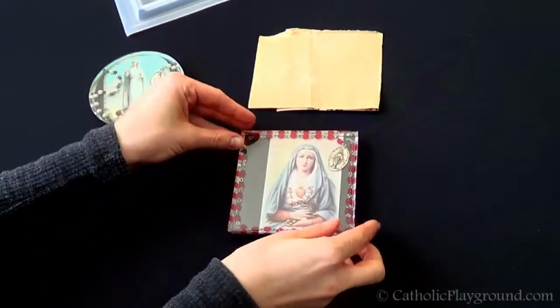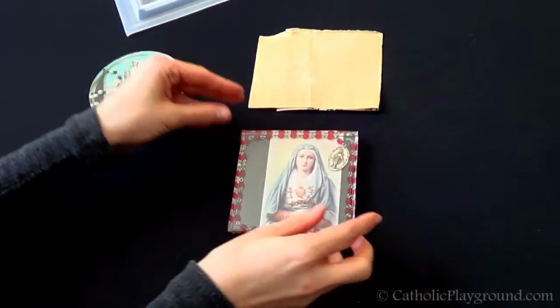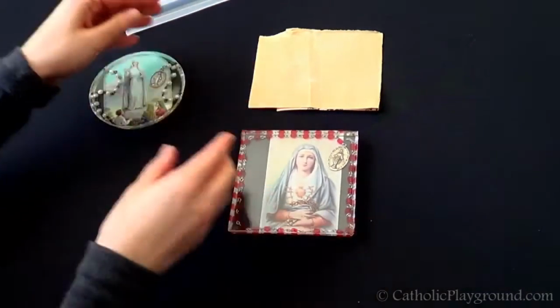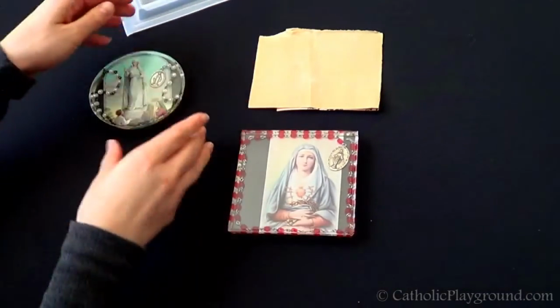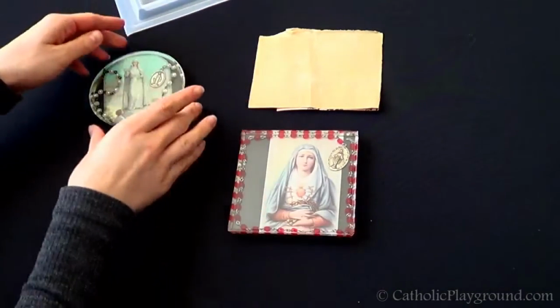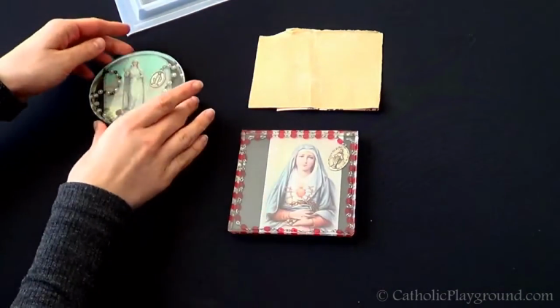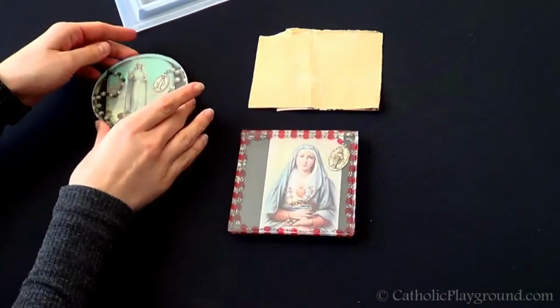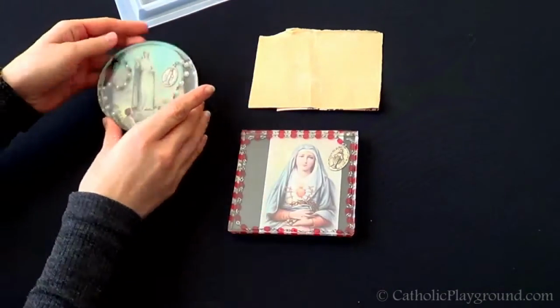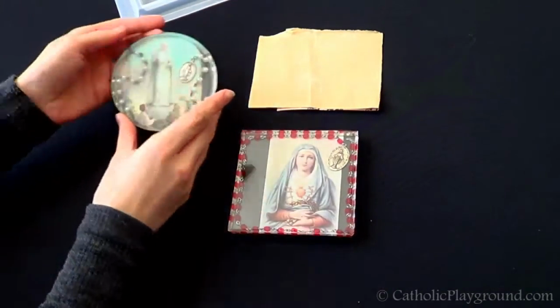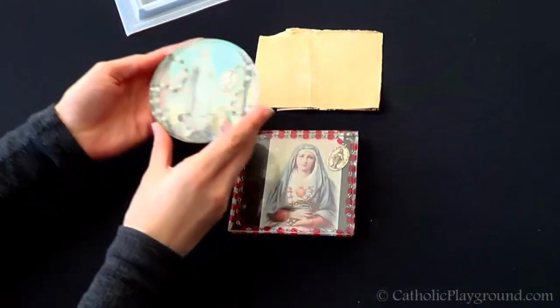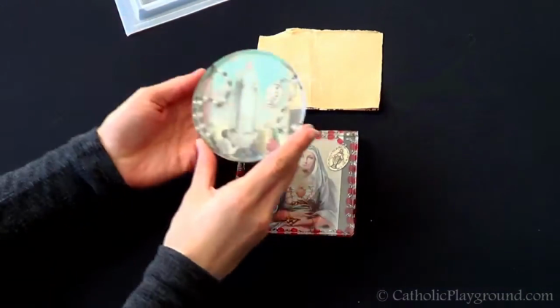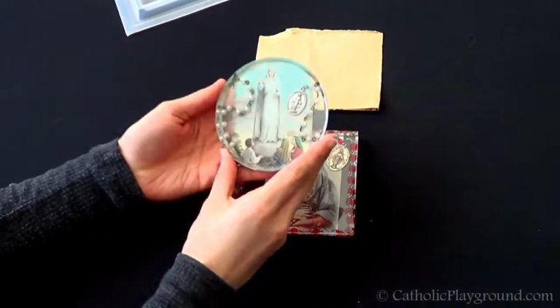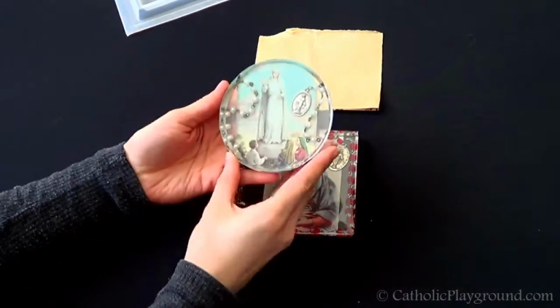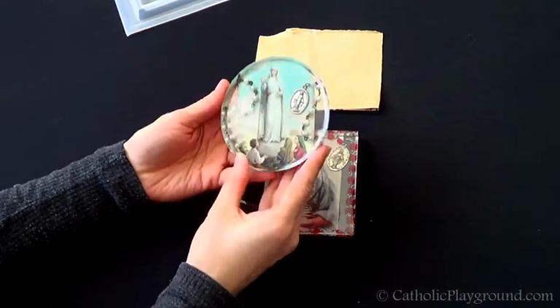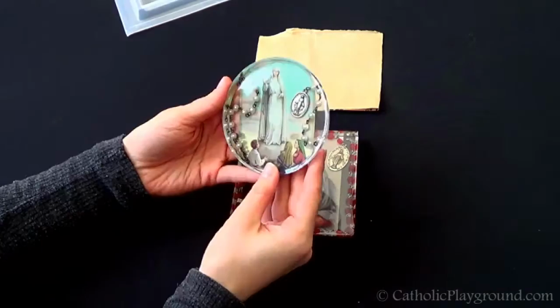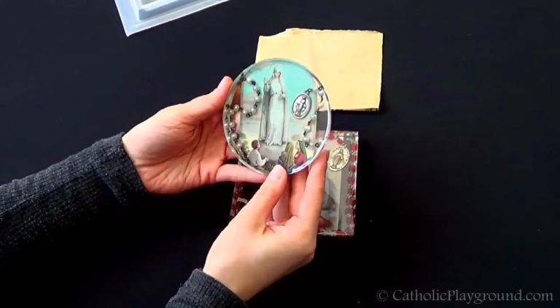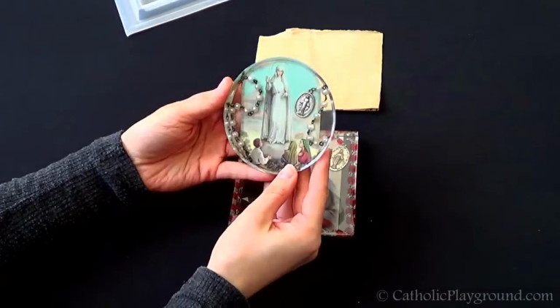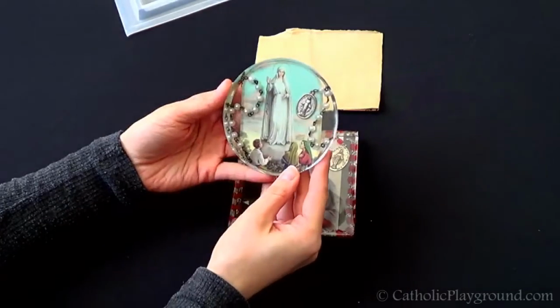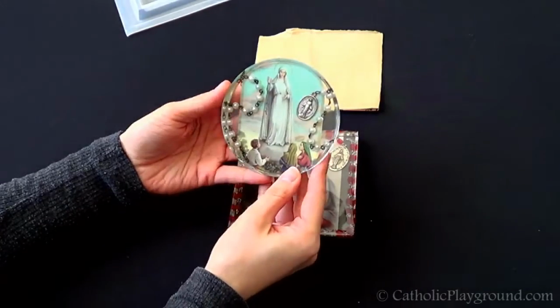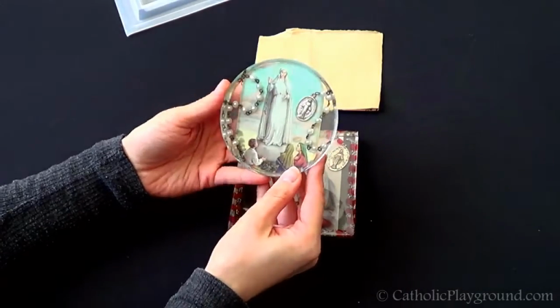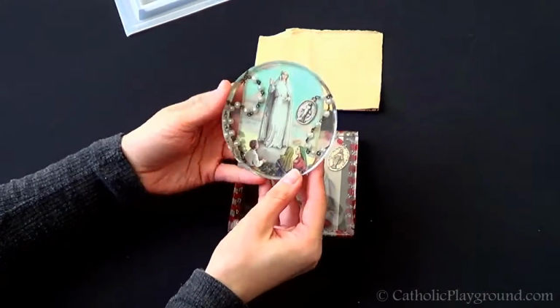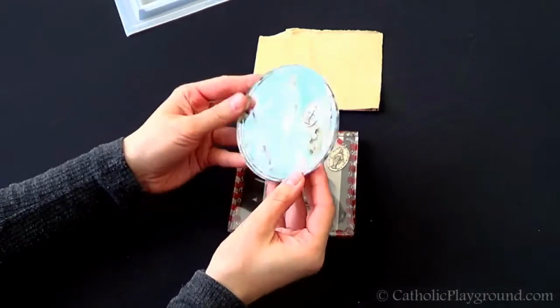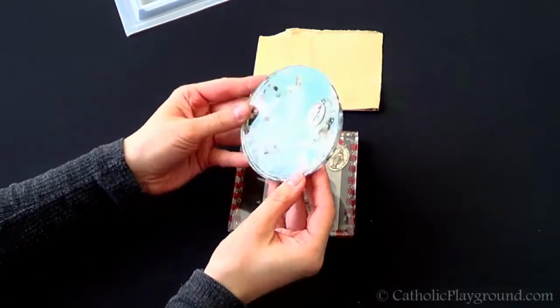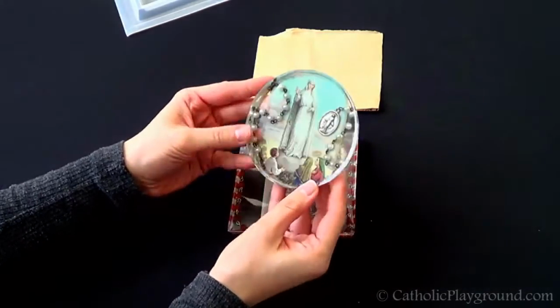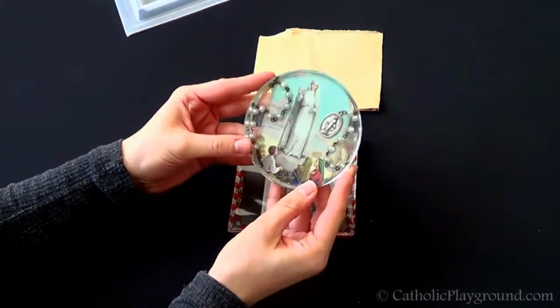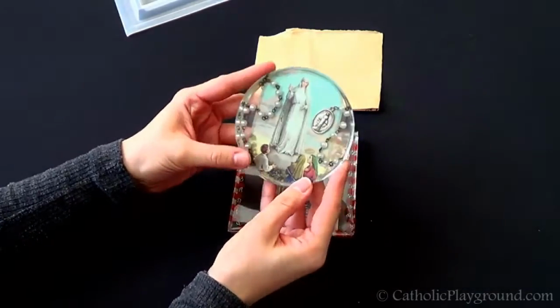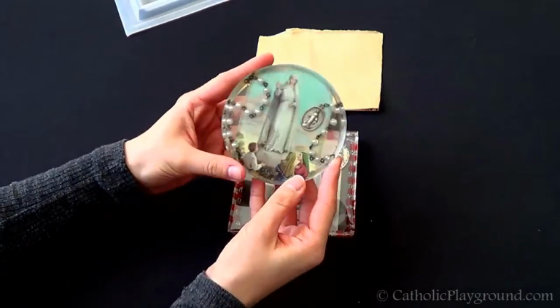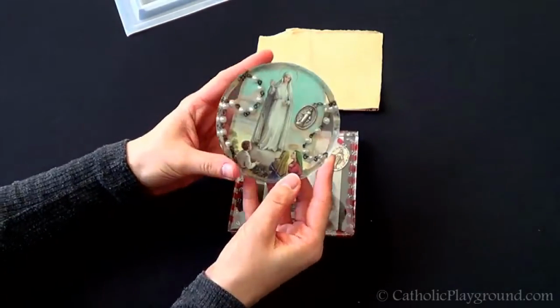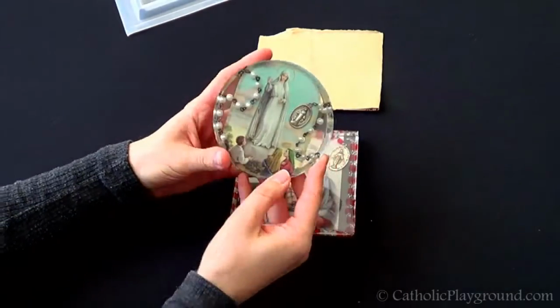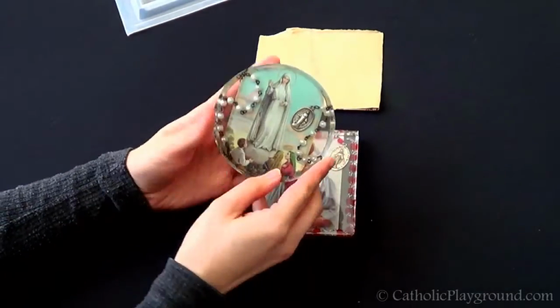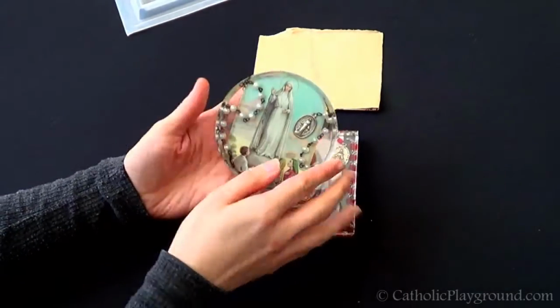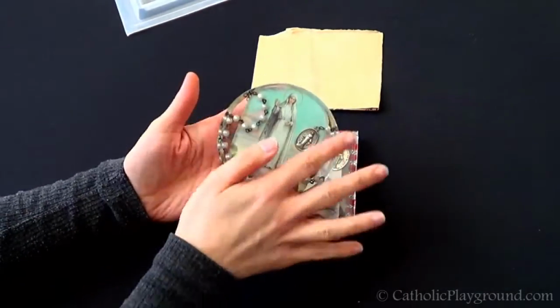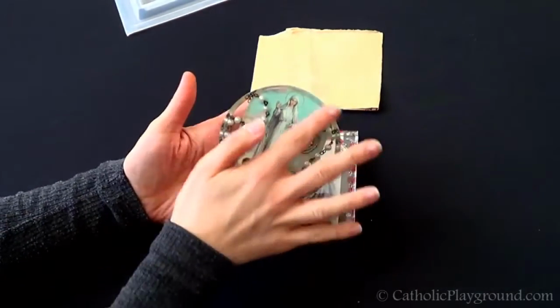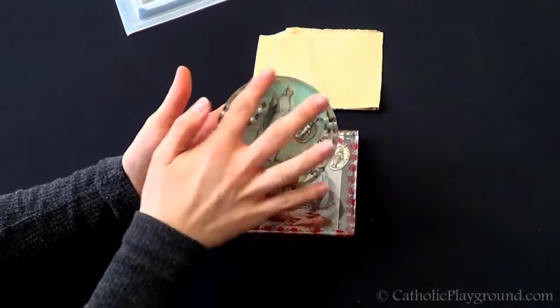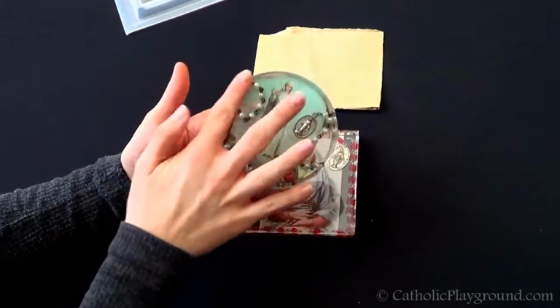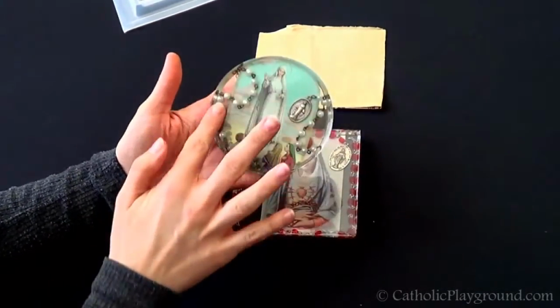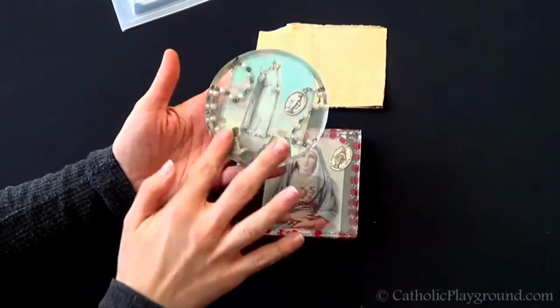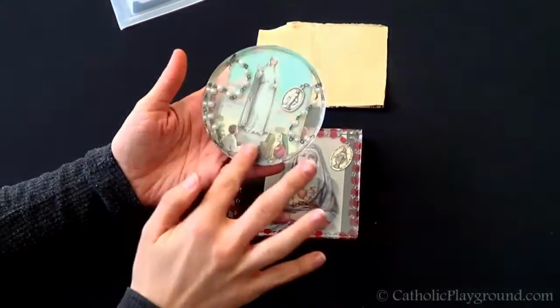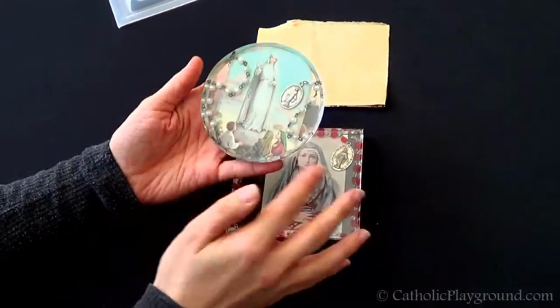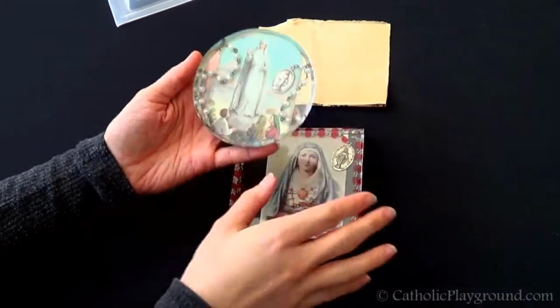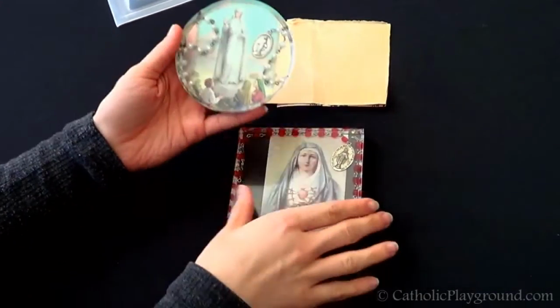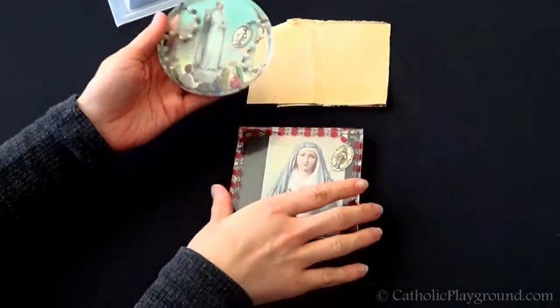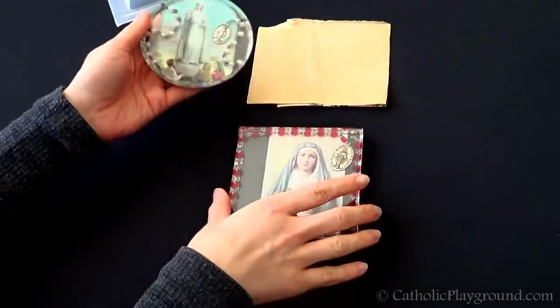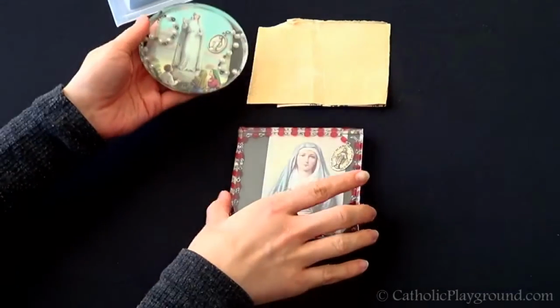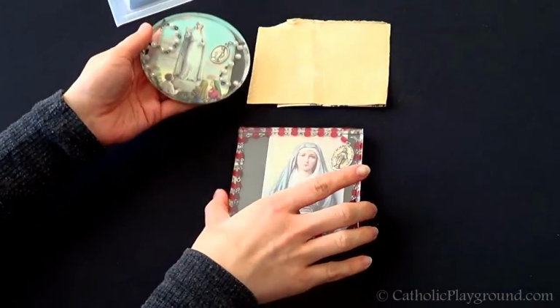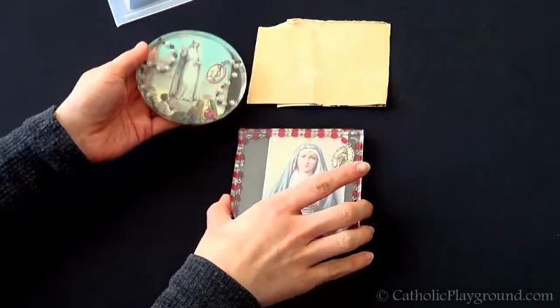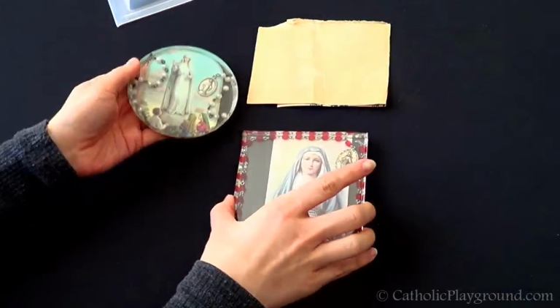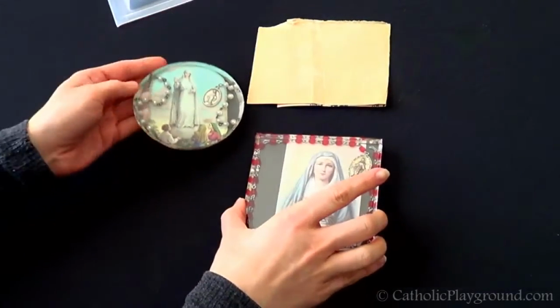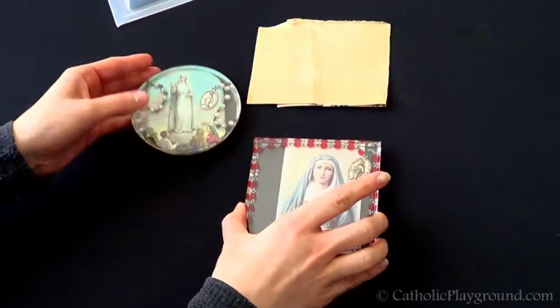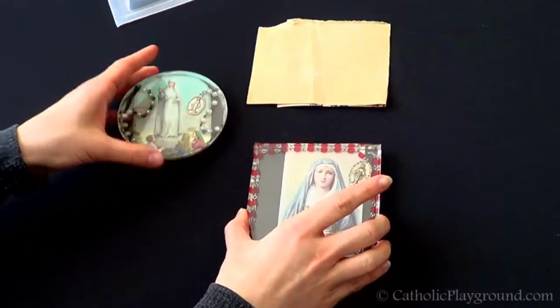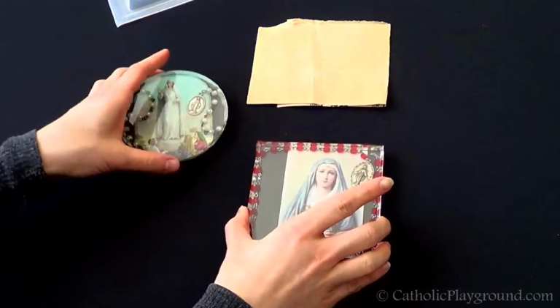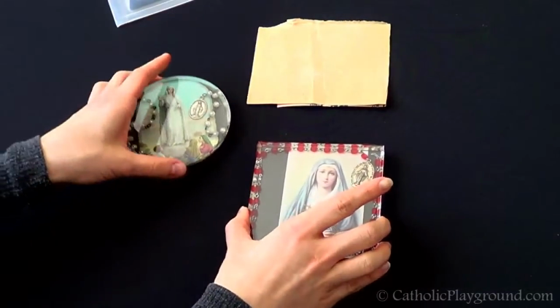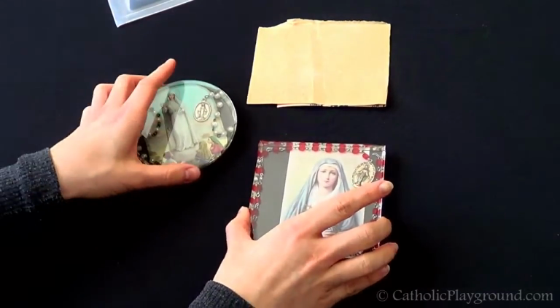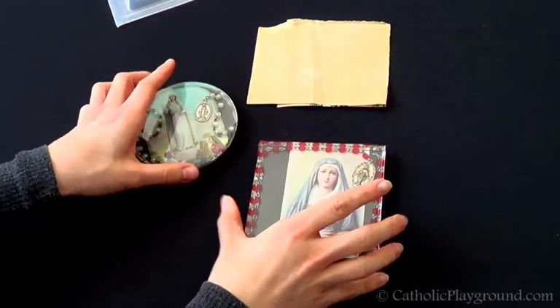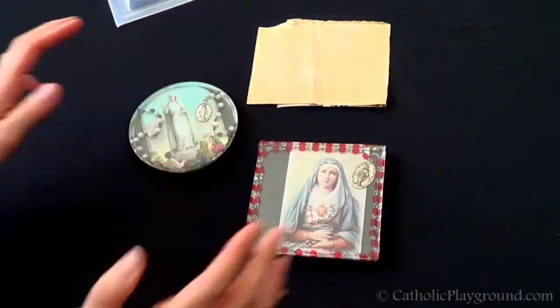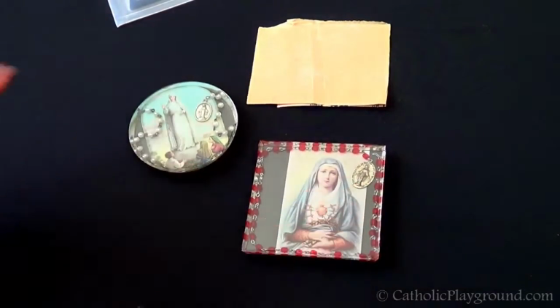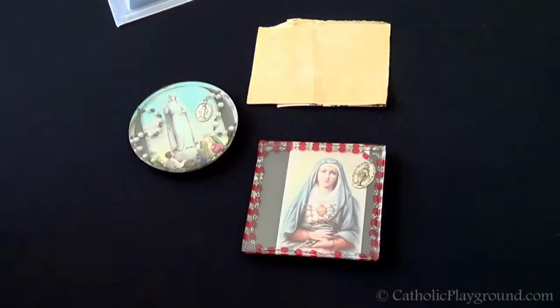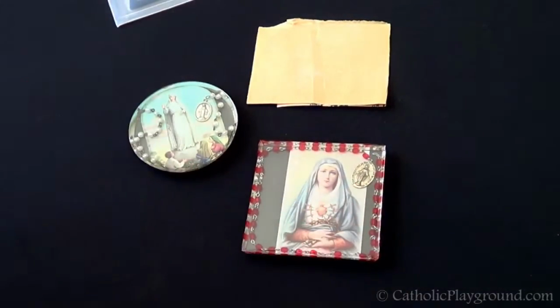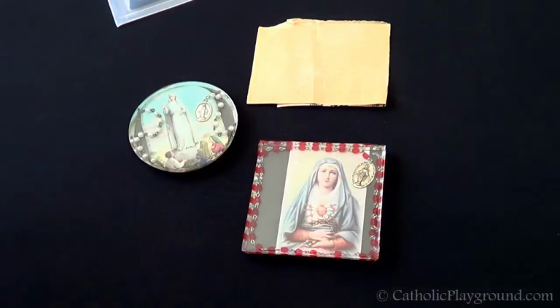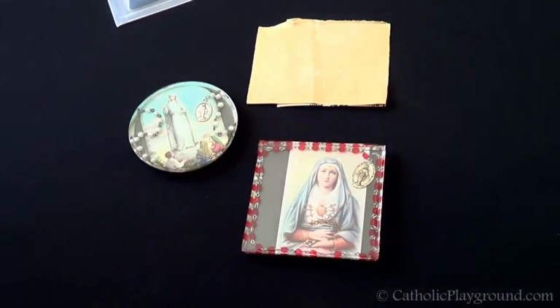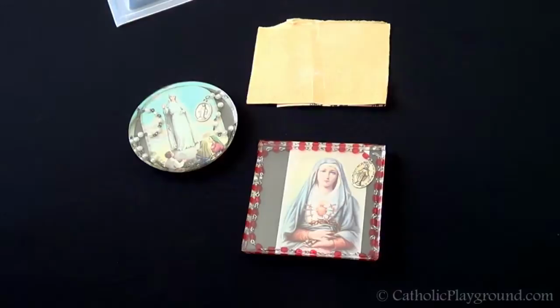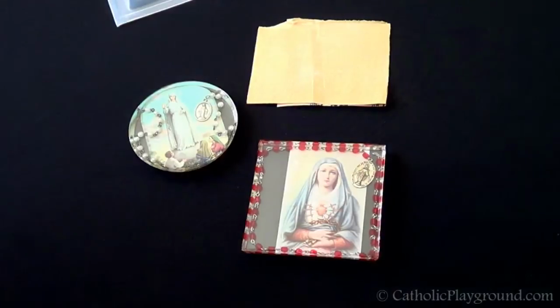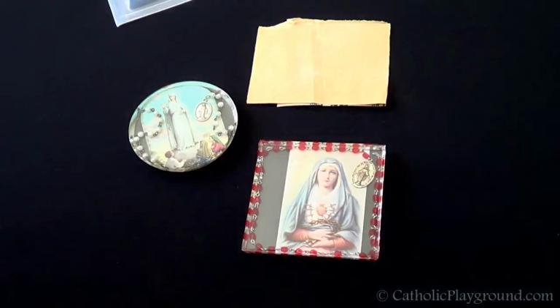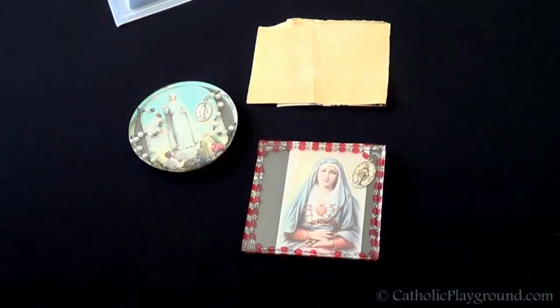And this is another one we made — another coaster using the round mold. And that's how you make a Catholic coaster. We'll see you later!